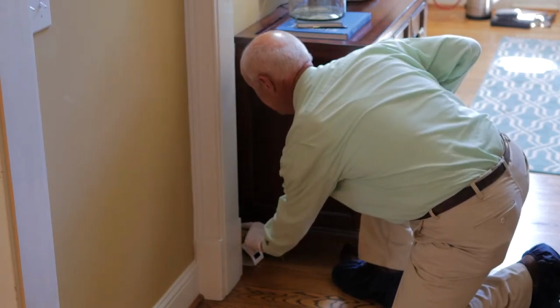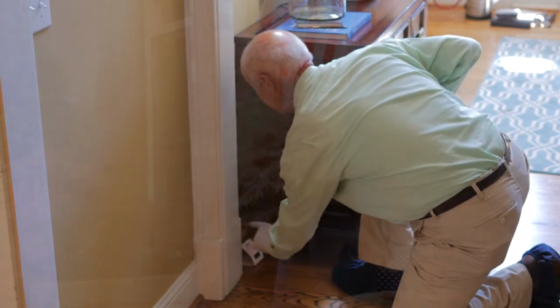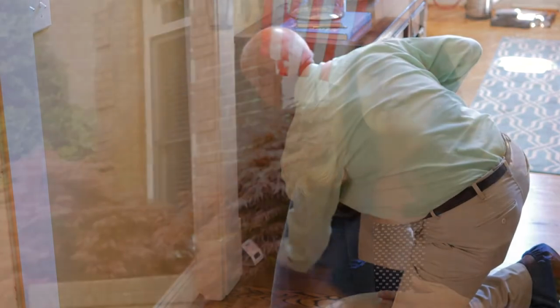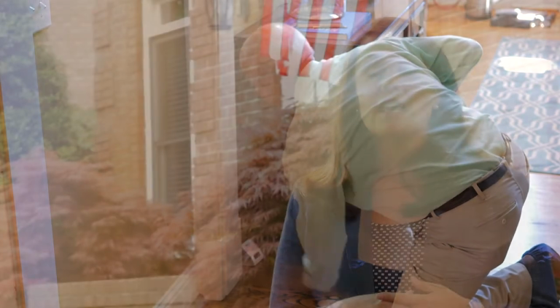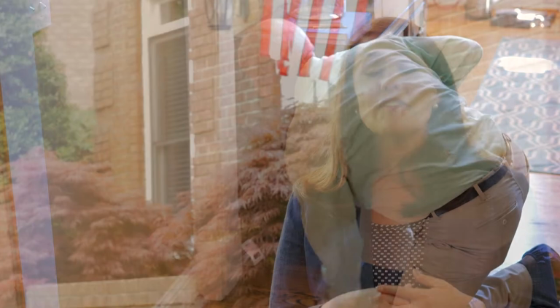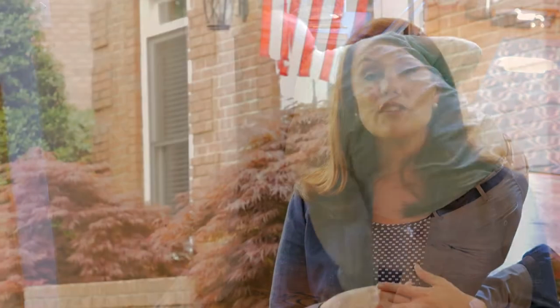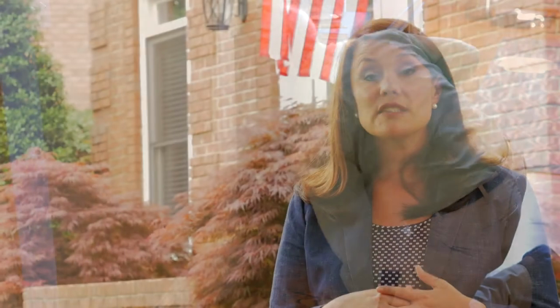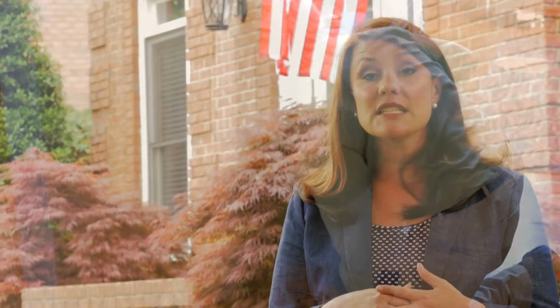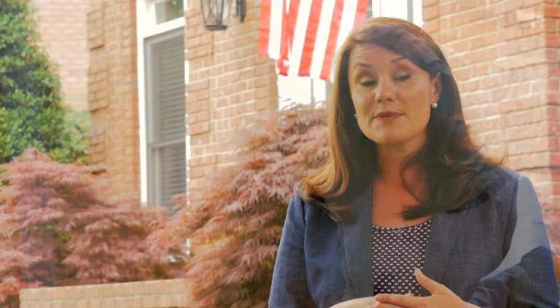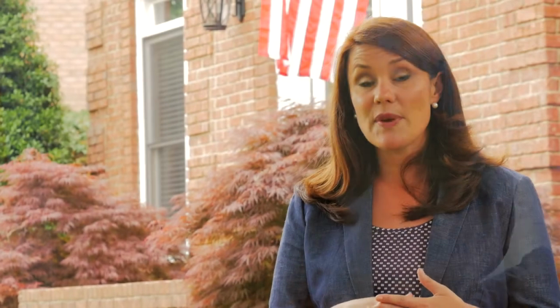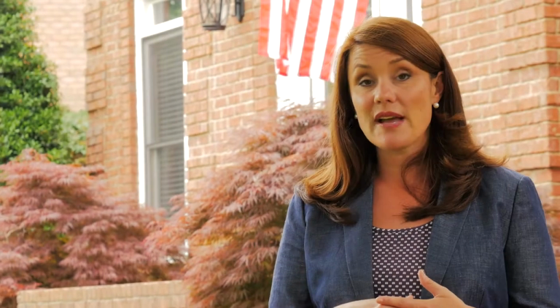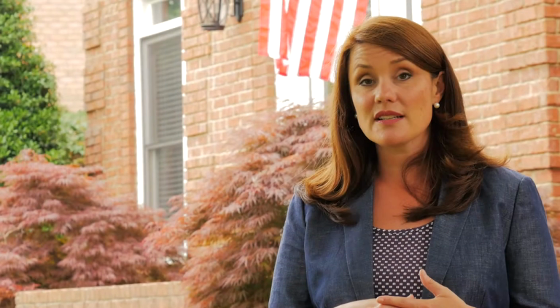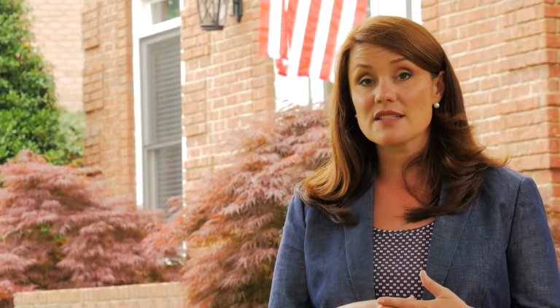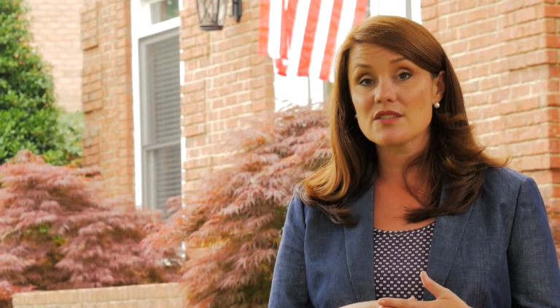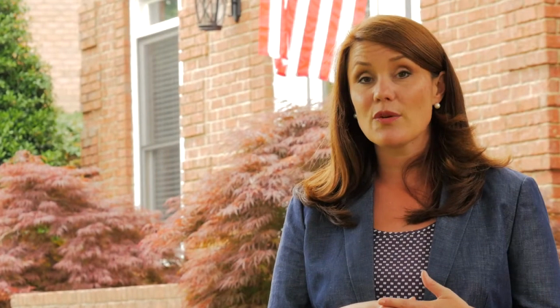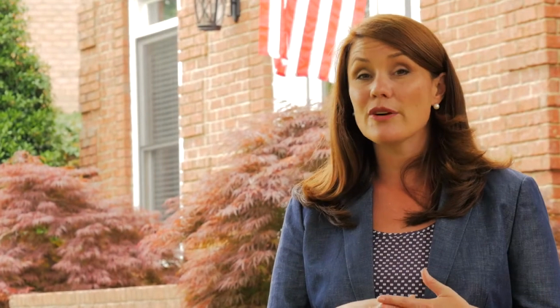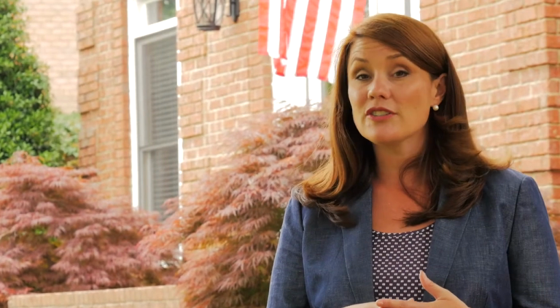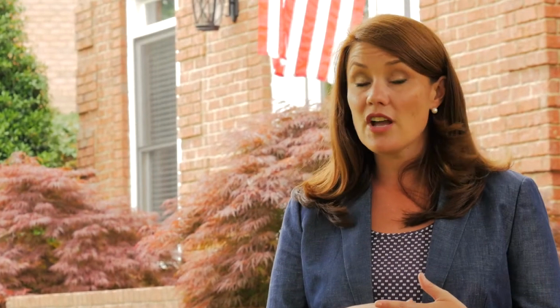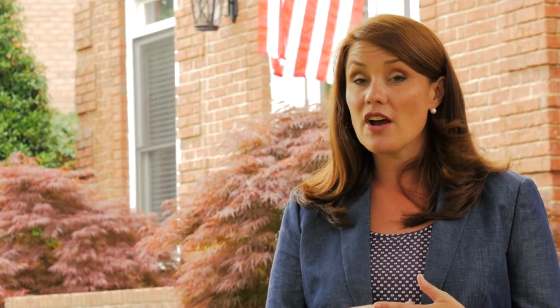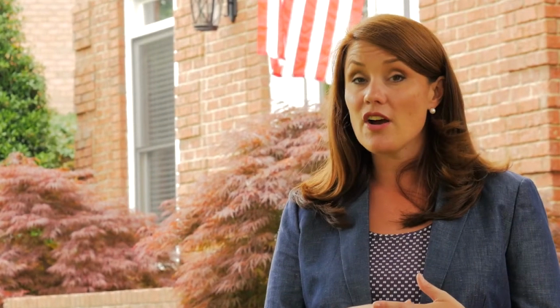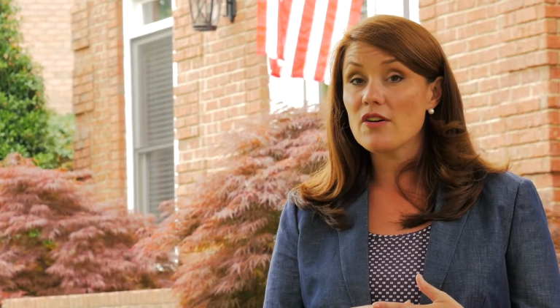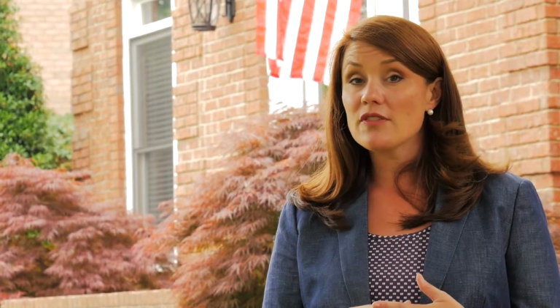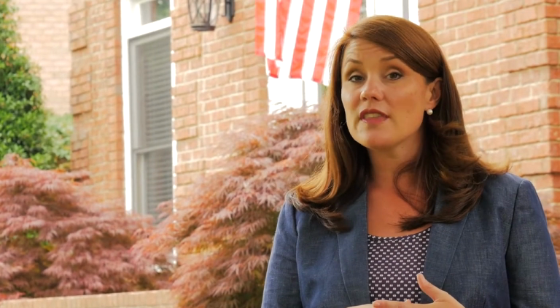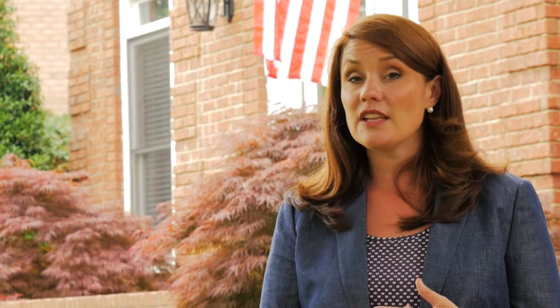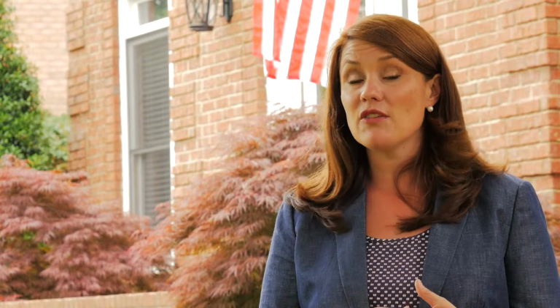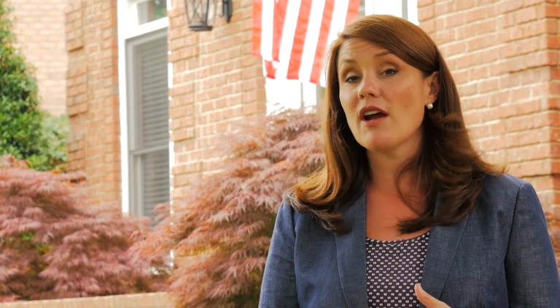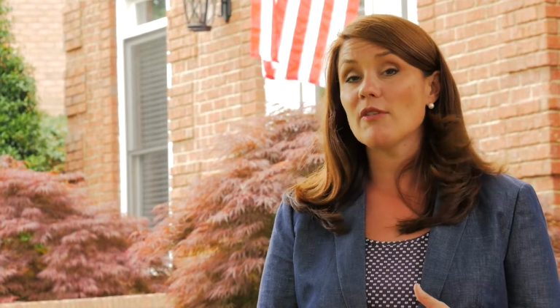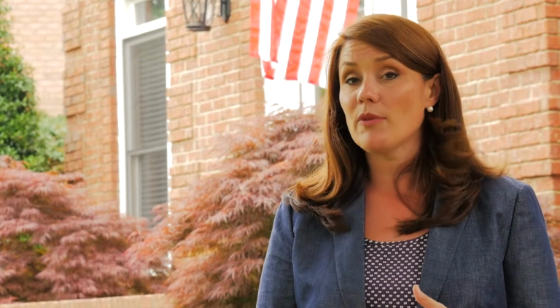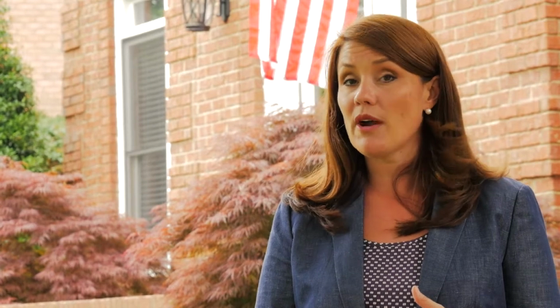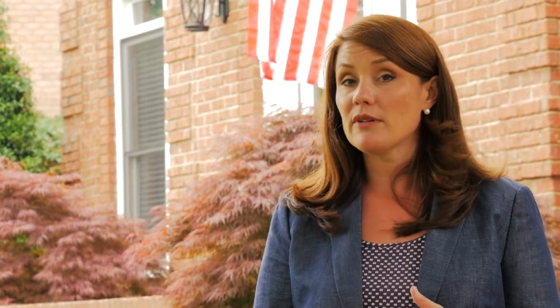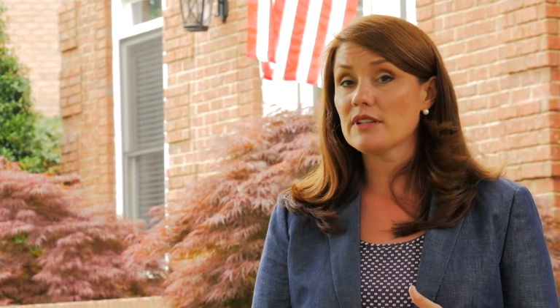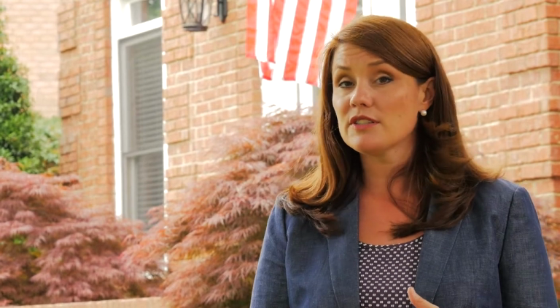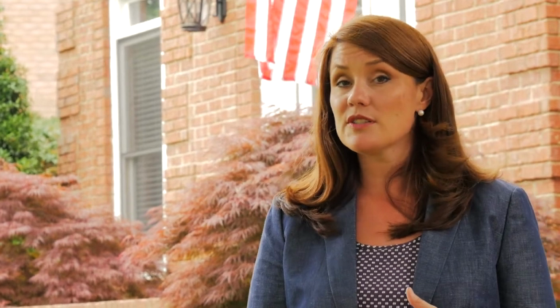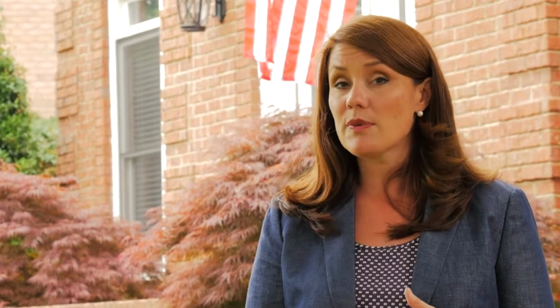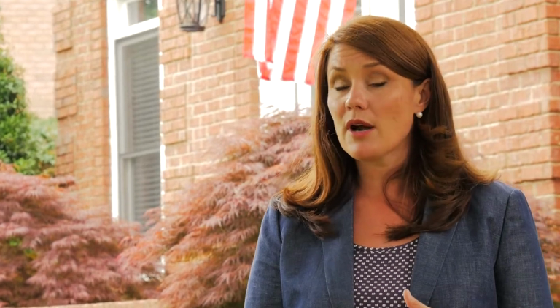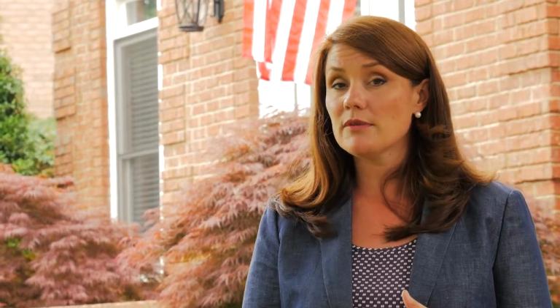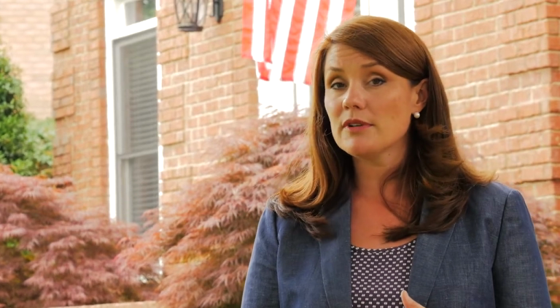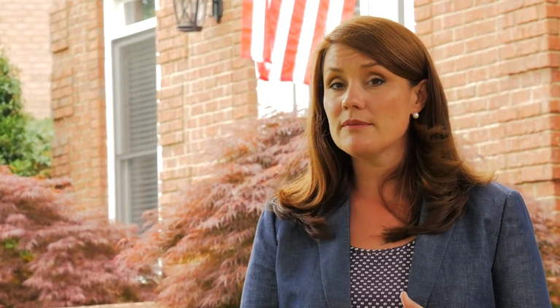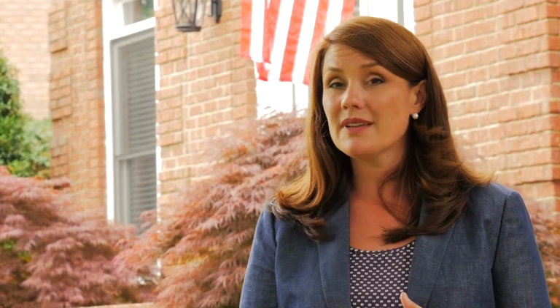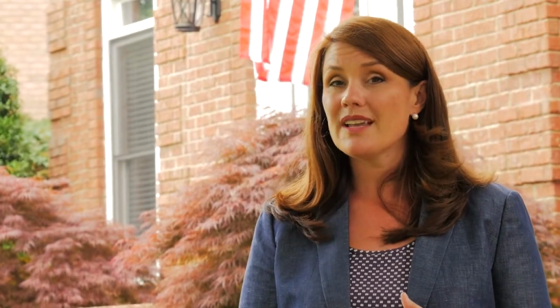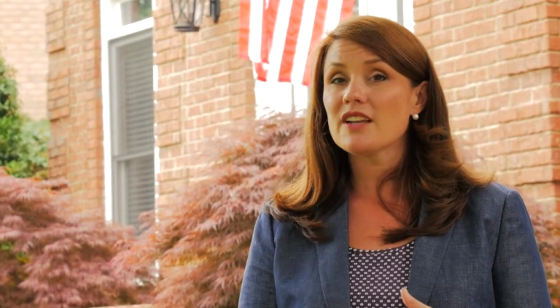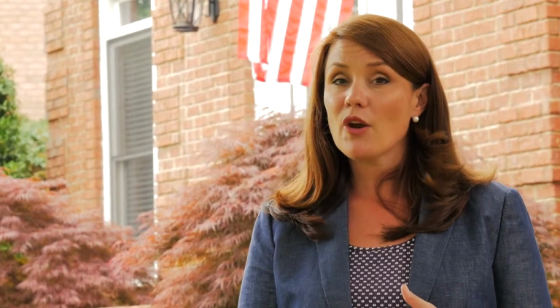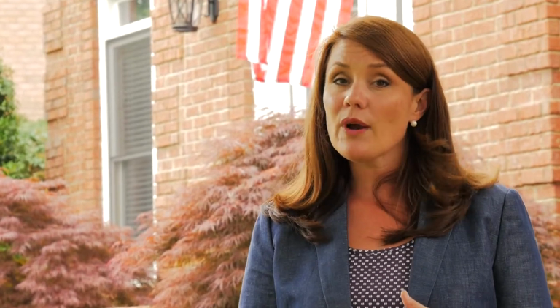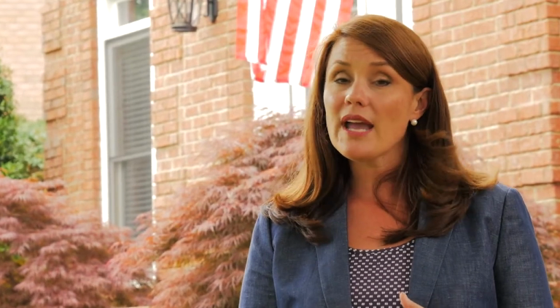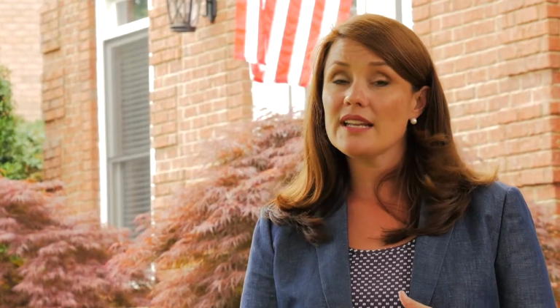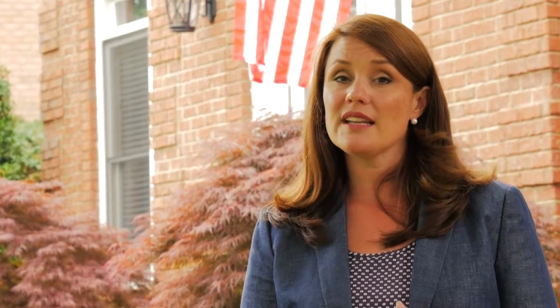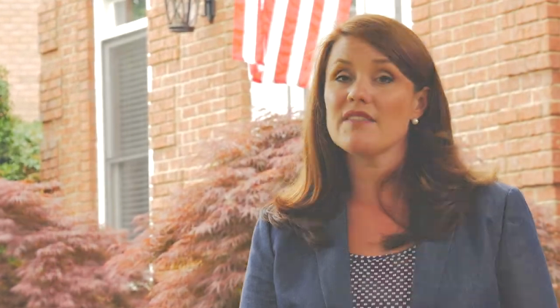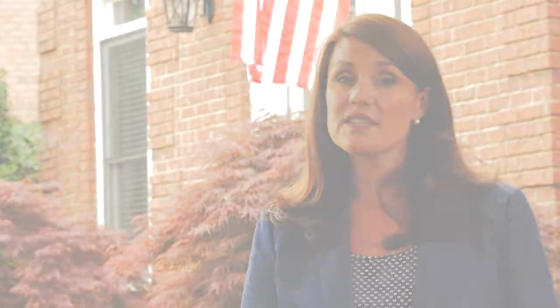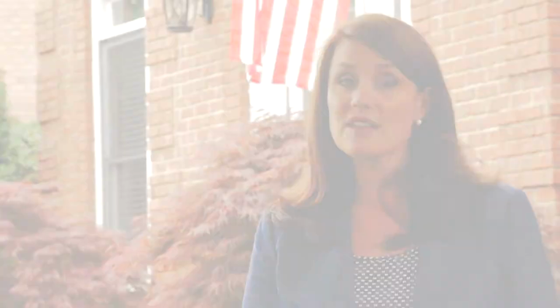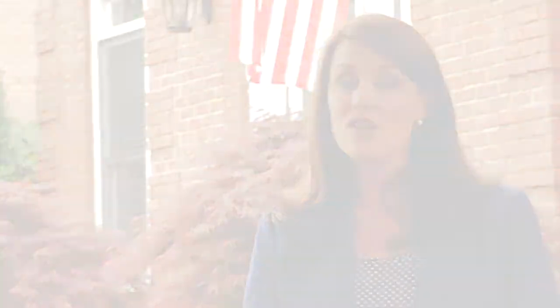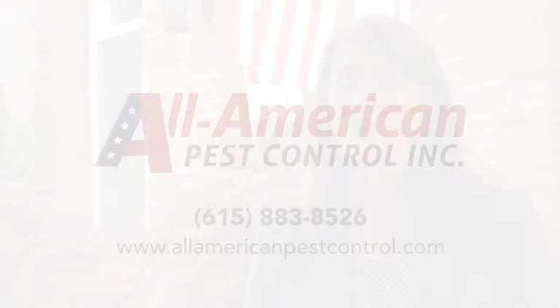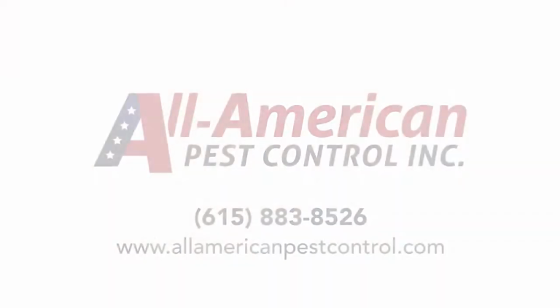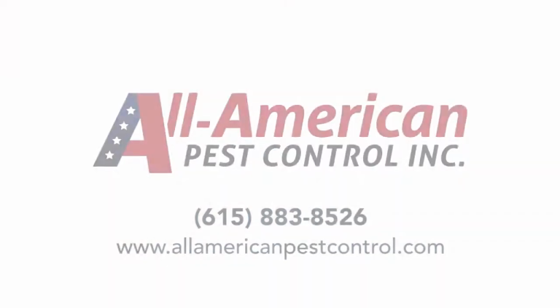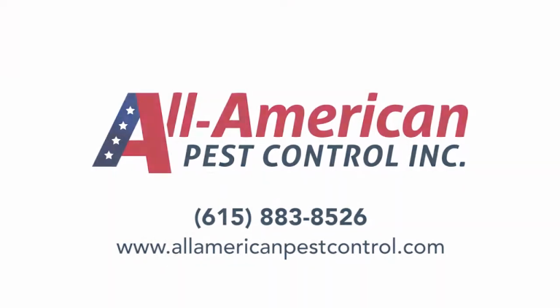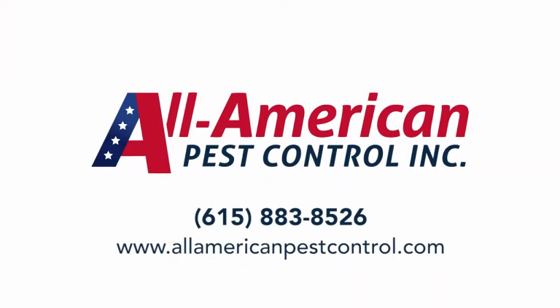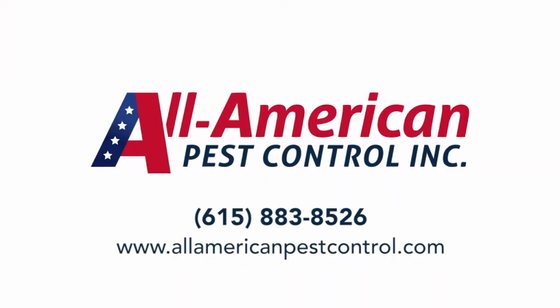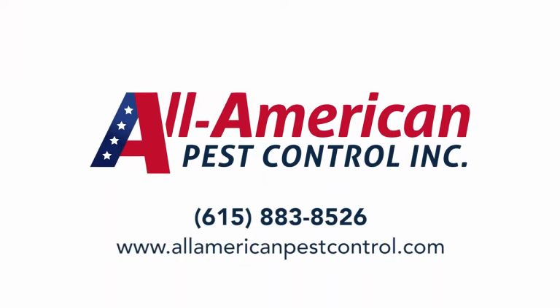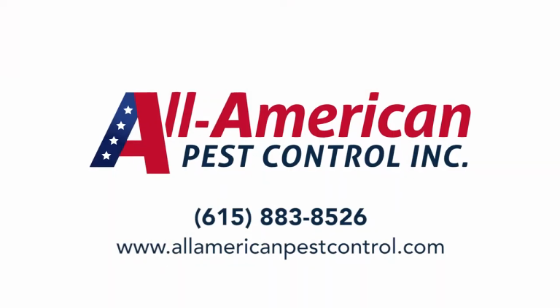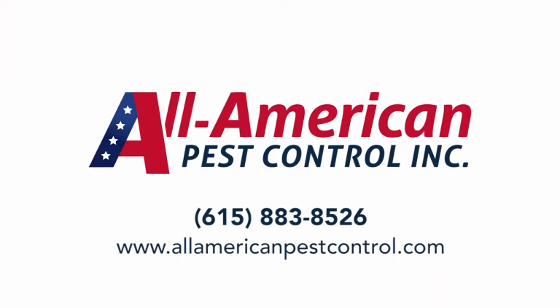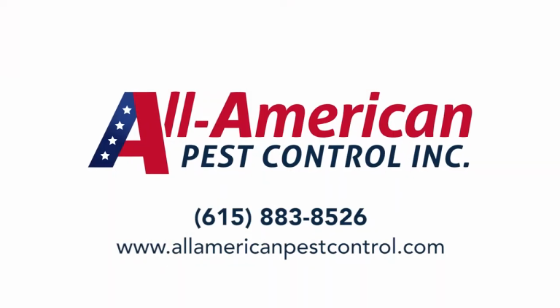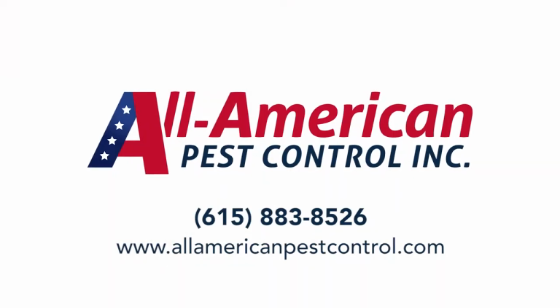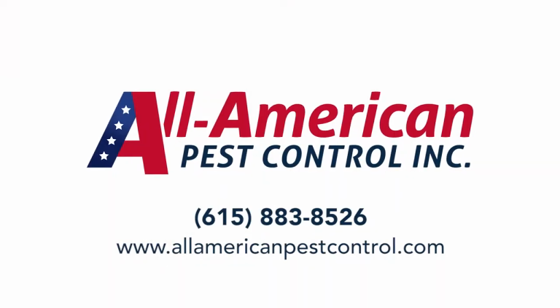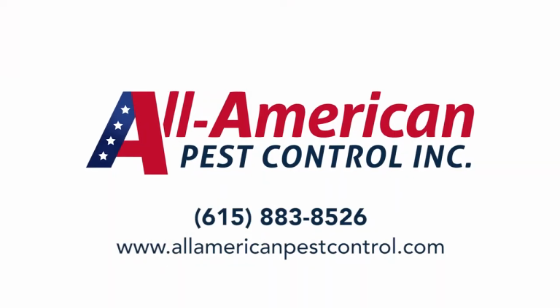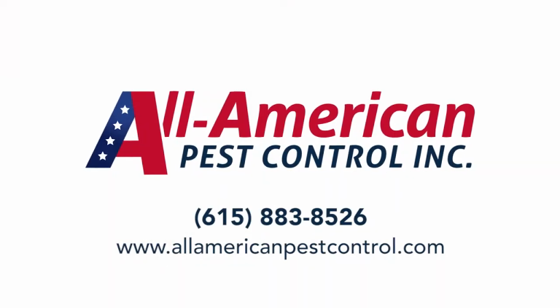If you suspect or know that you have a brown recluse problem, go ahead and give us a call. We'll be glad to help.